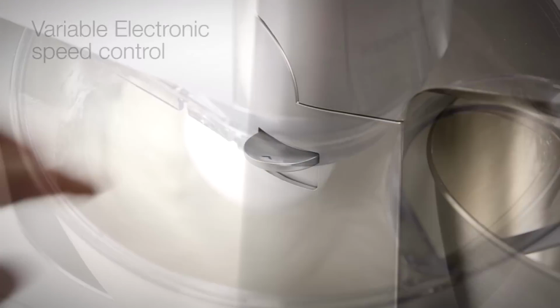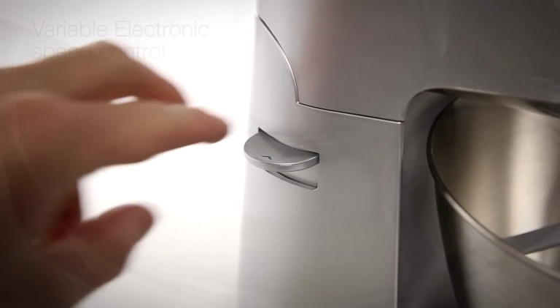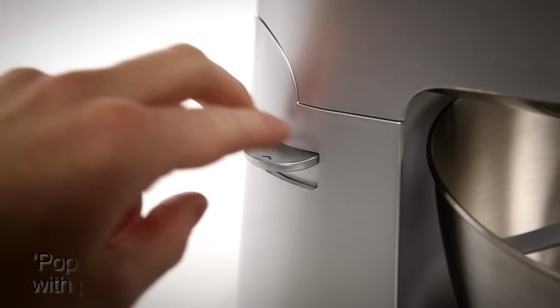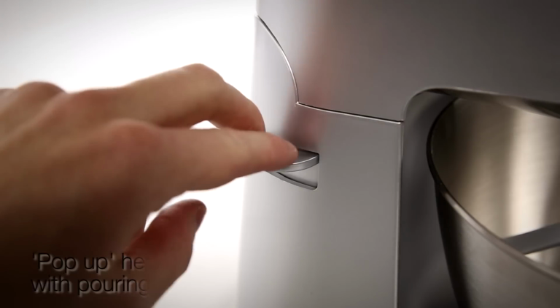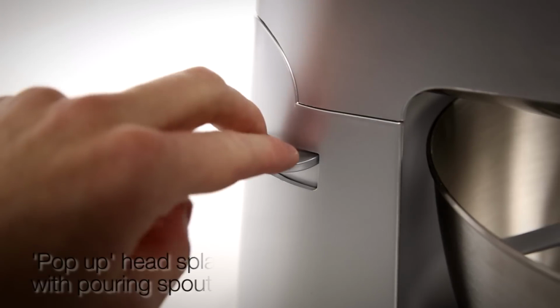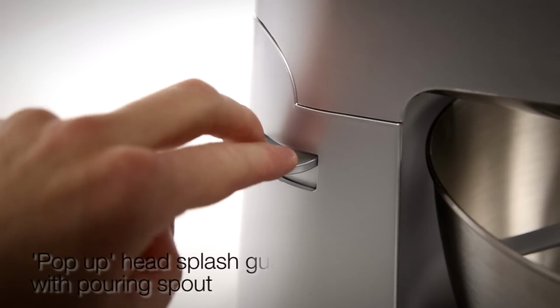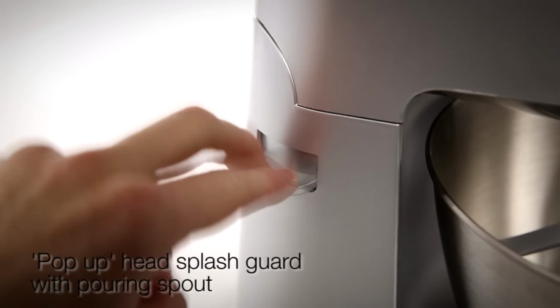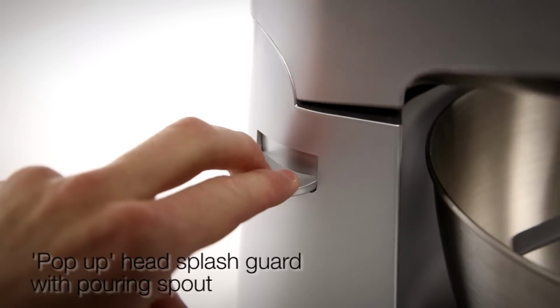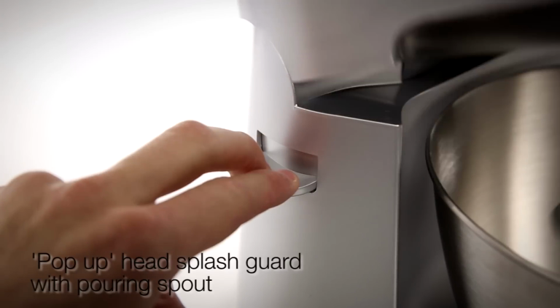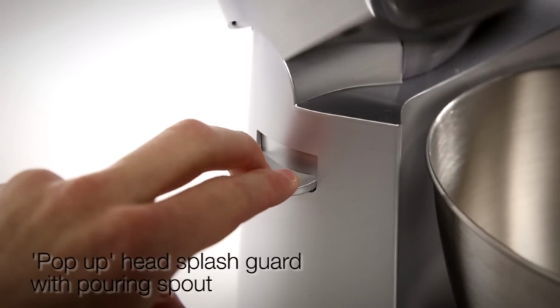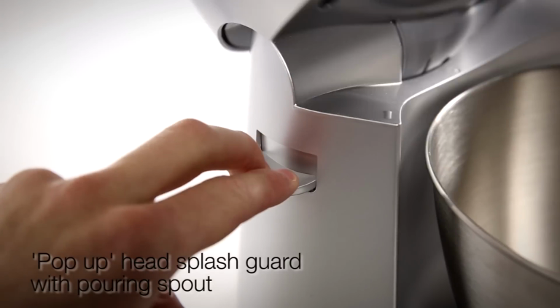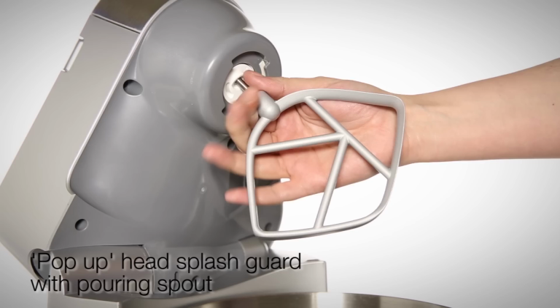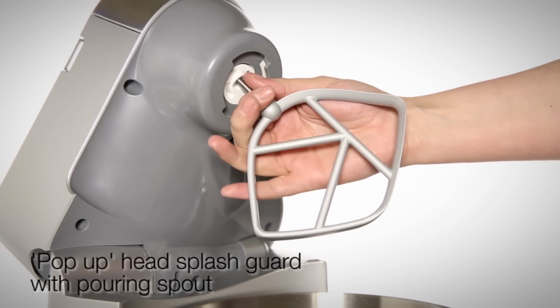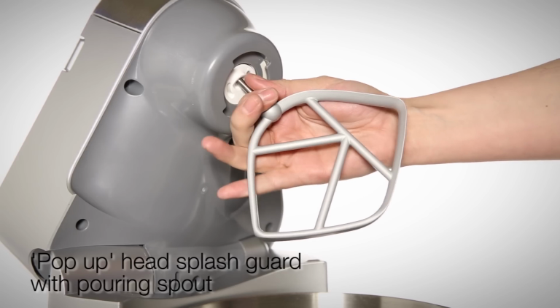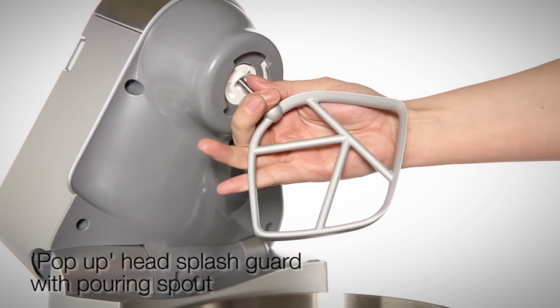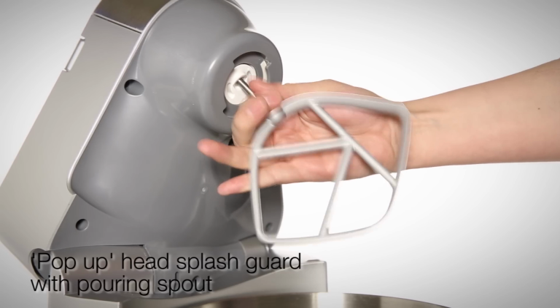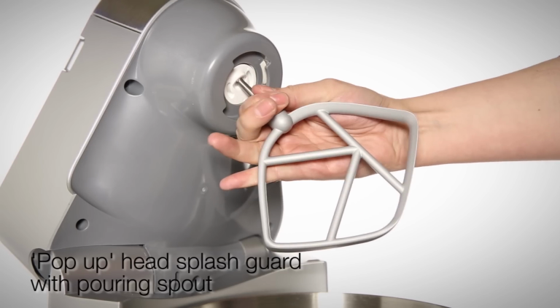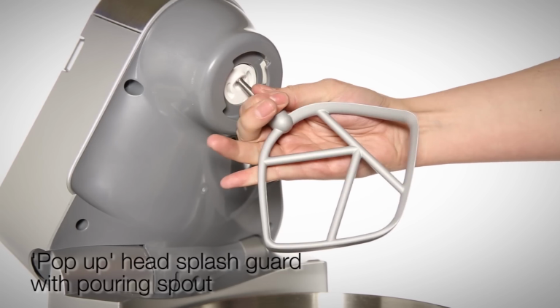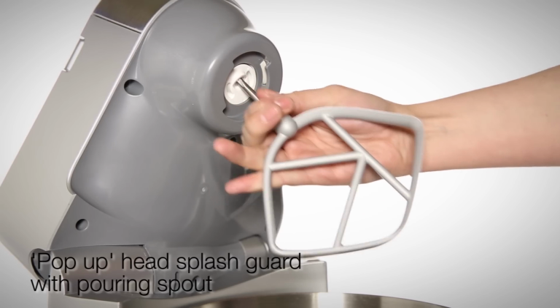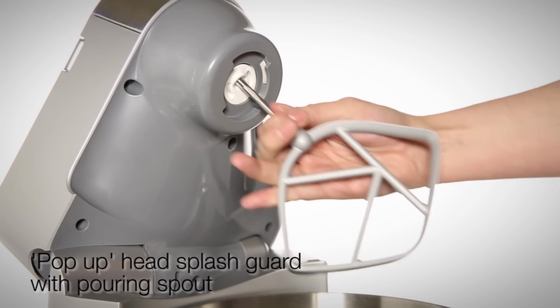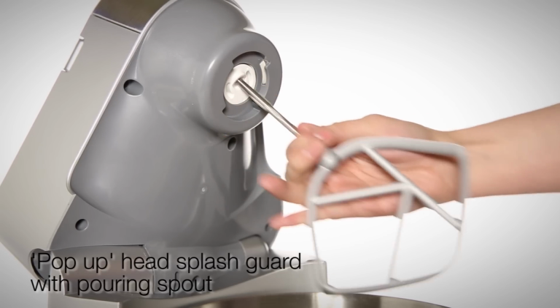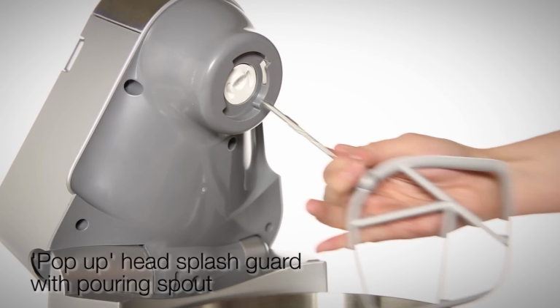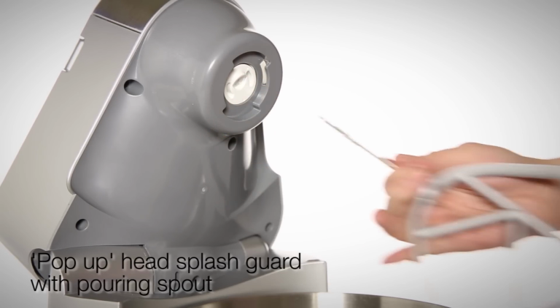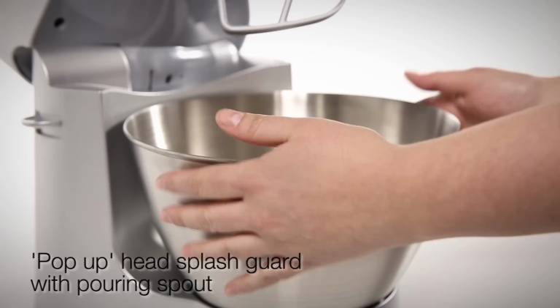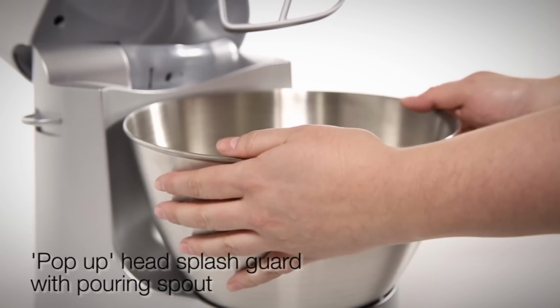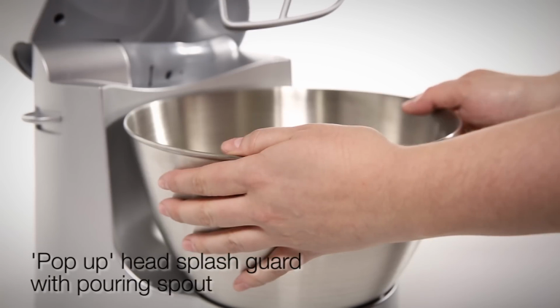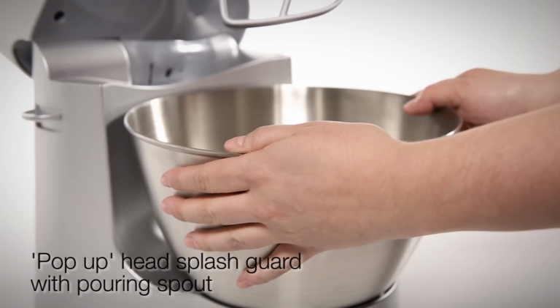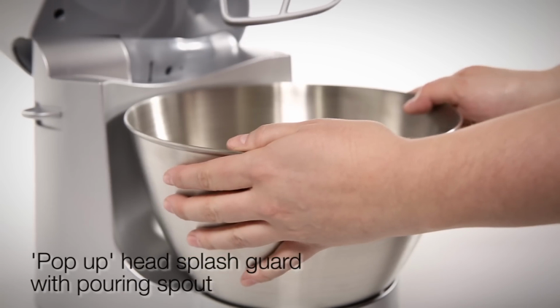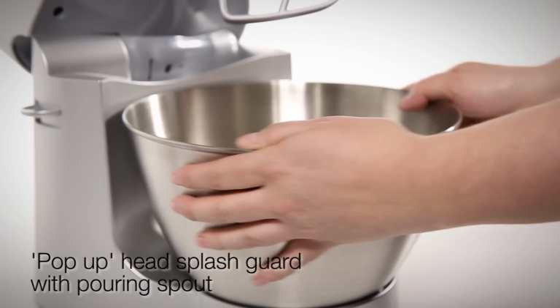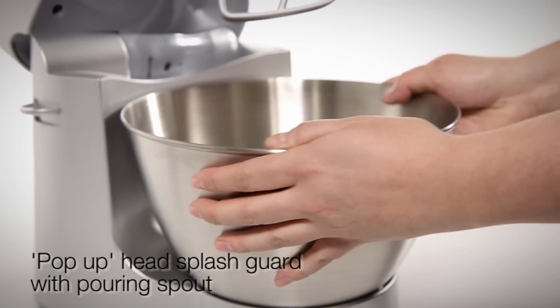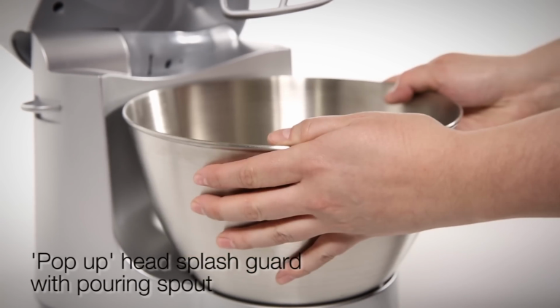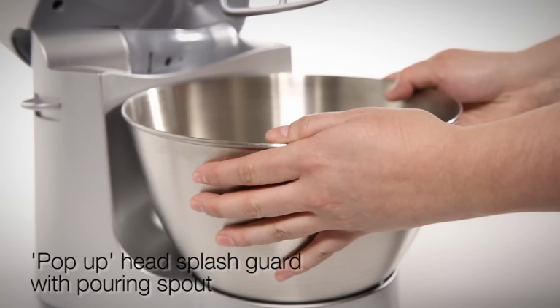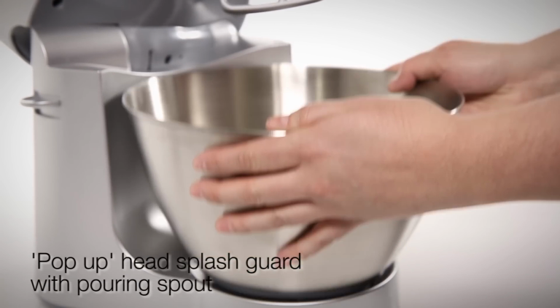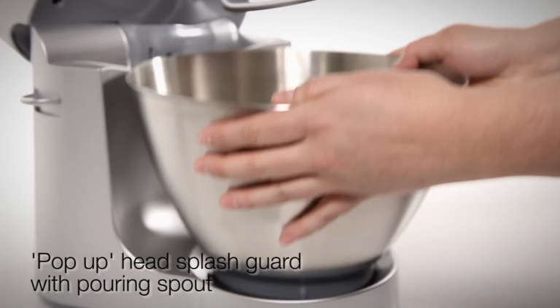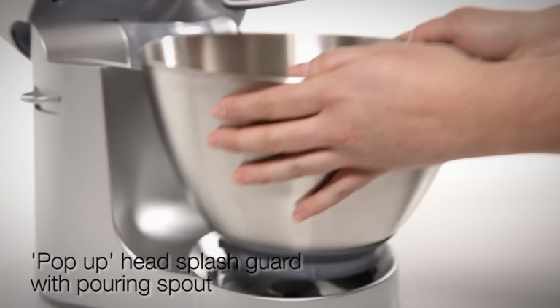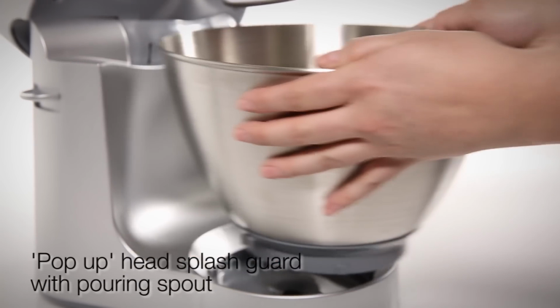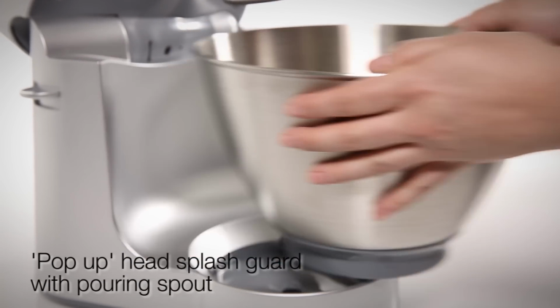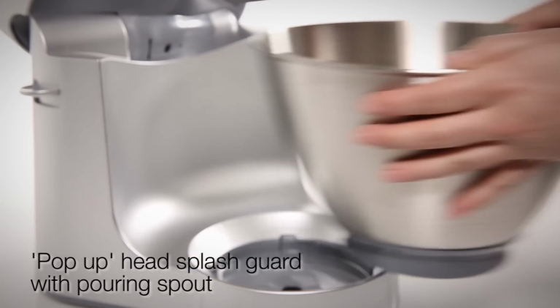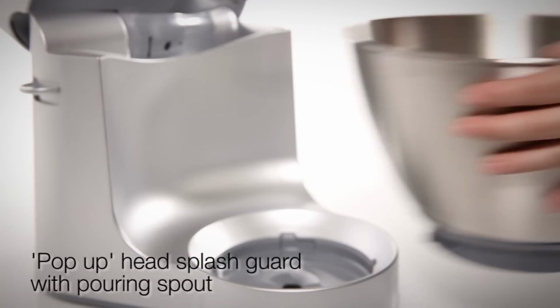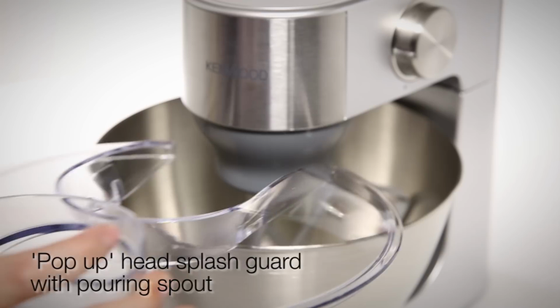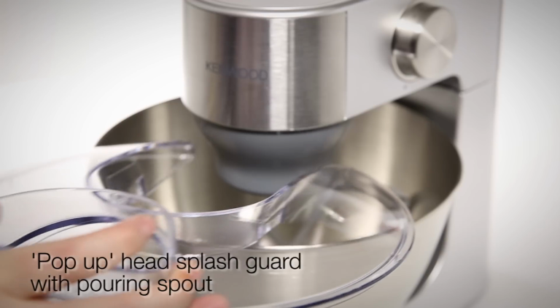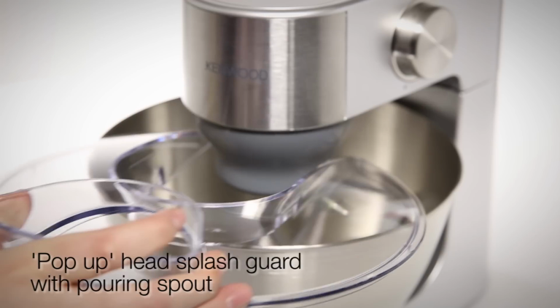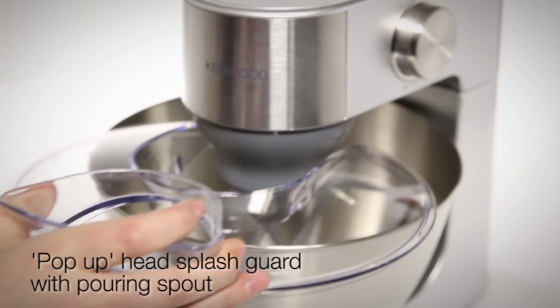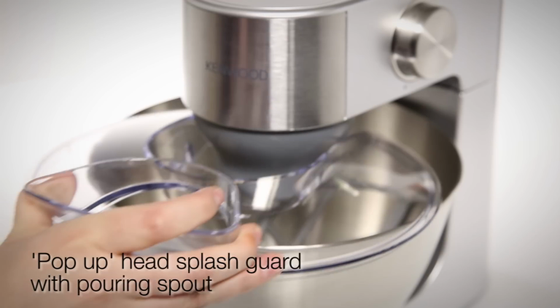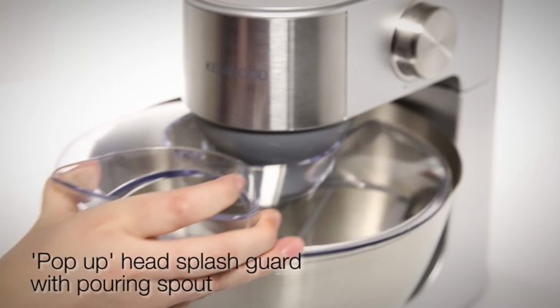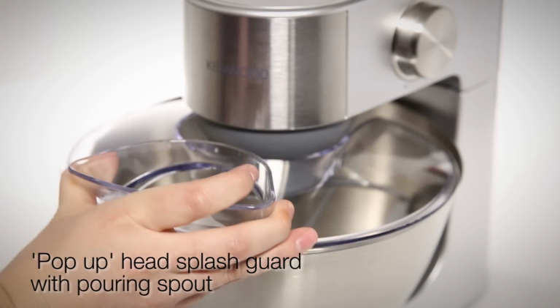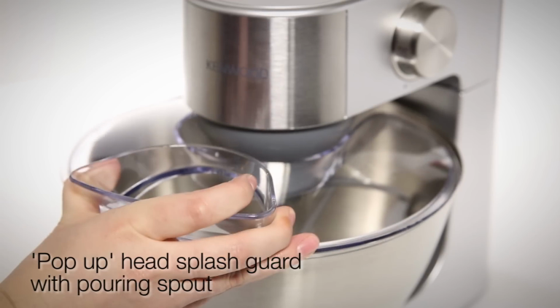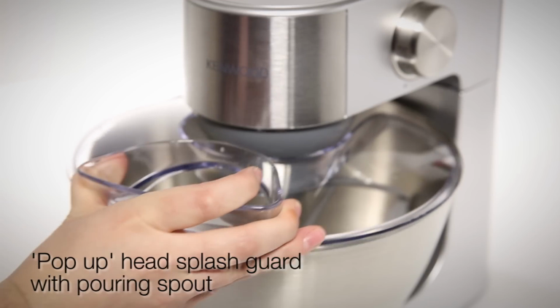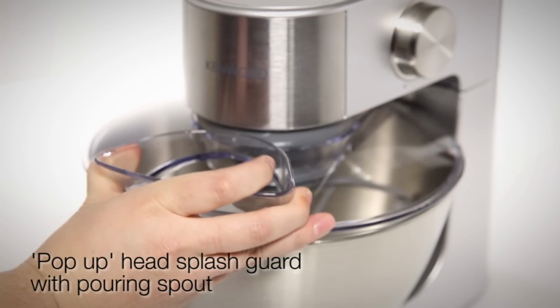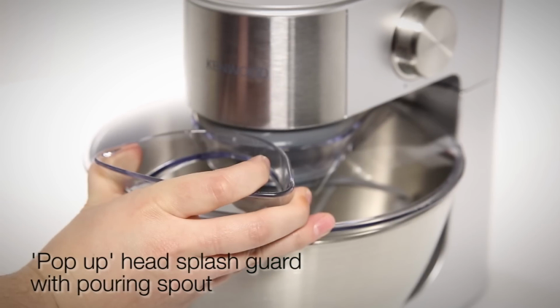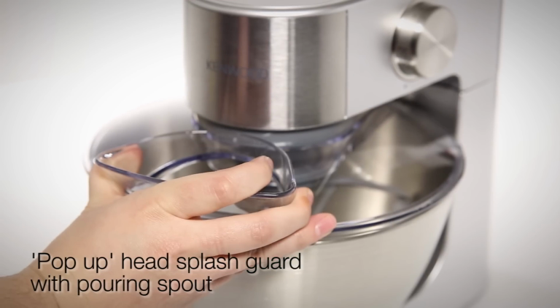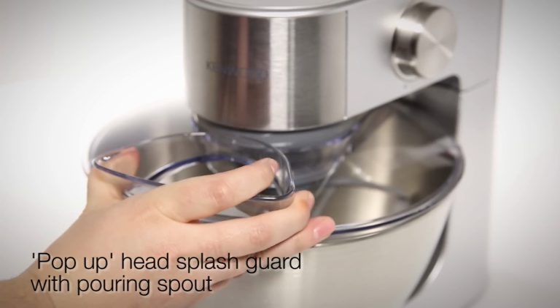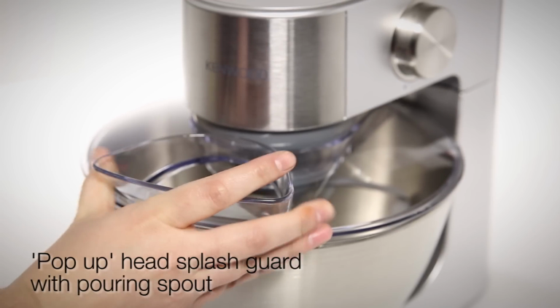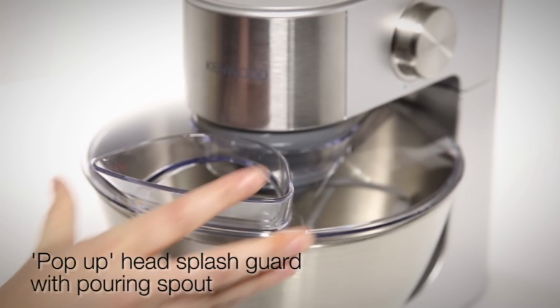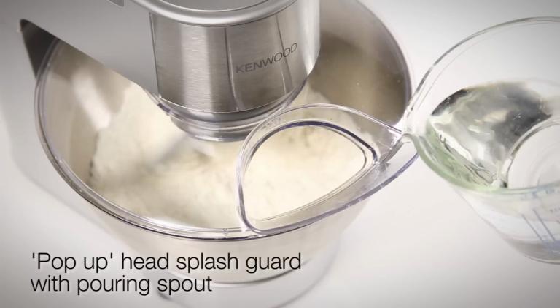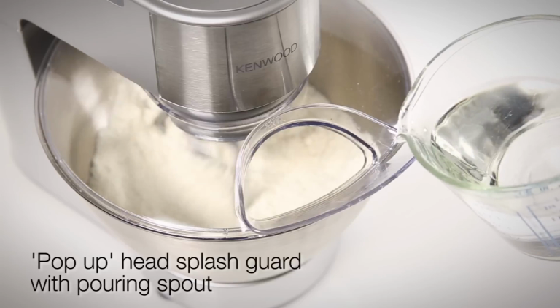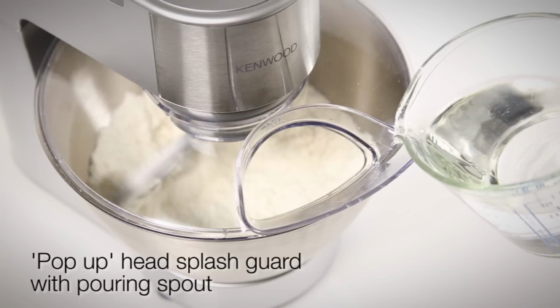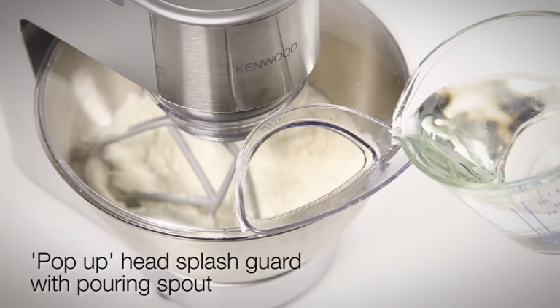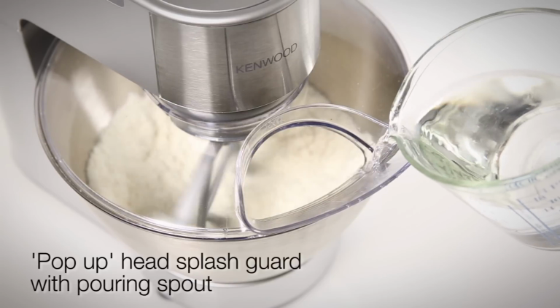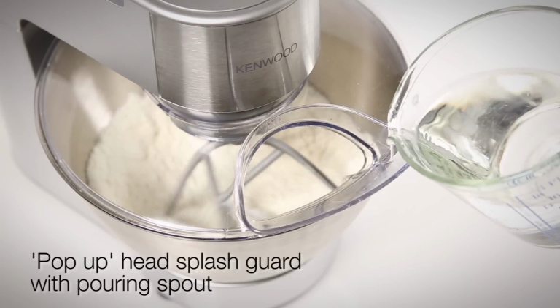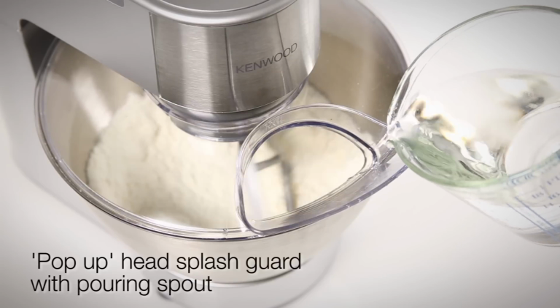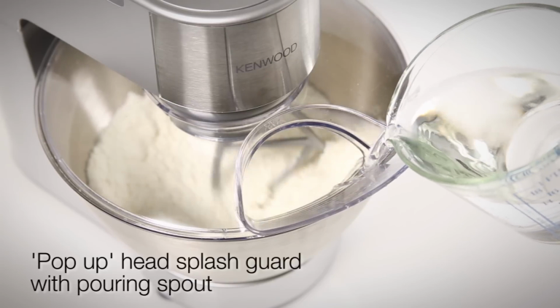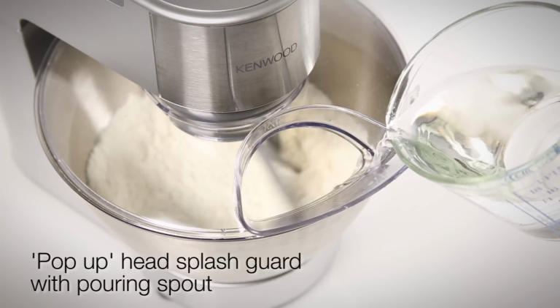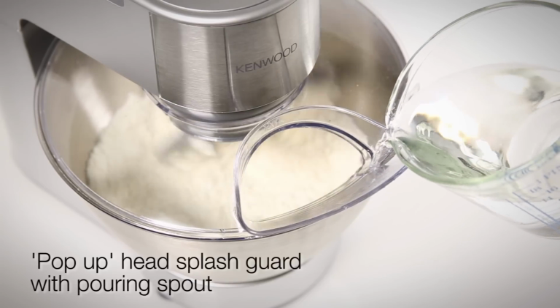Simple pop-up makes for quick and easy tool change and bowl removal, as well as the slide-on splash guard with pouring spout.